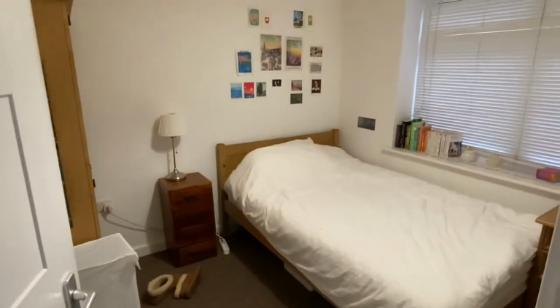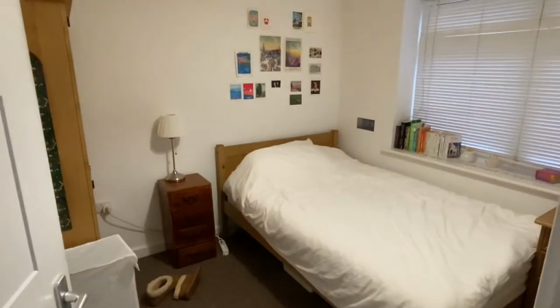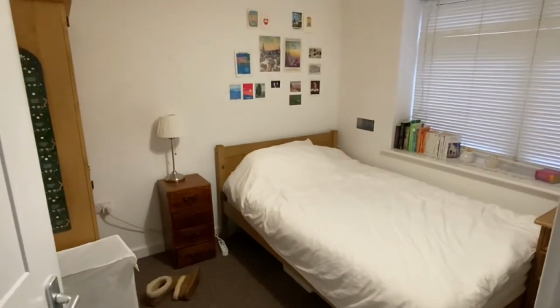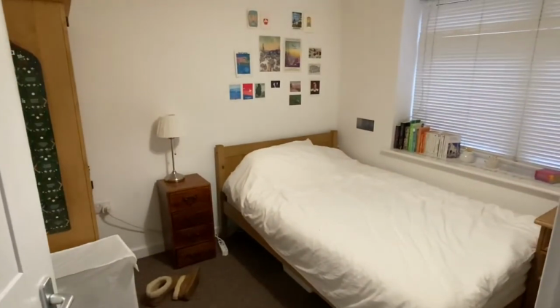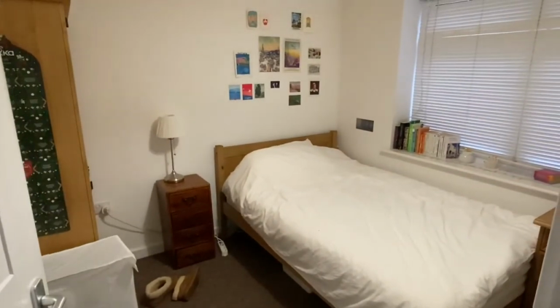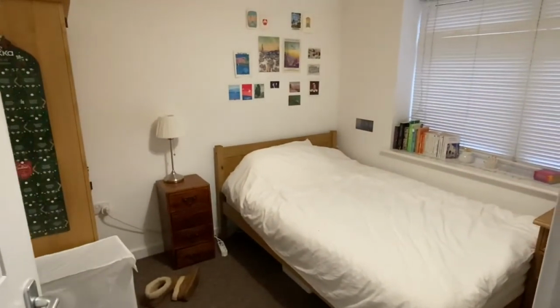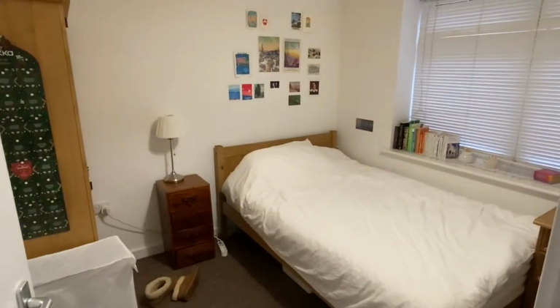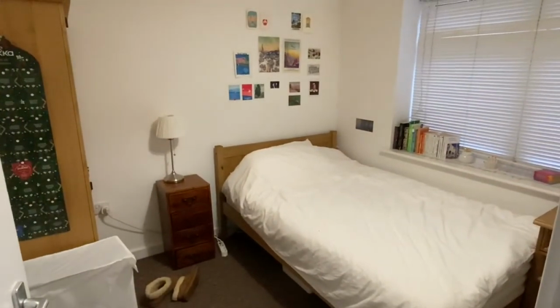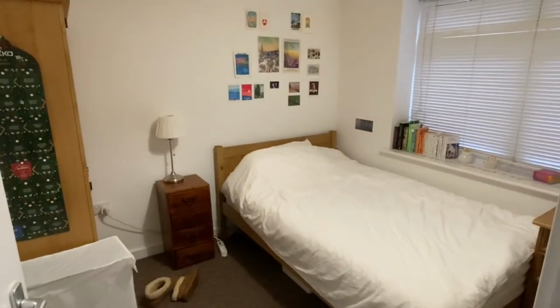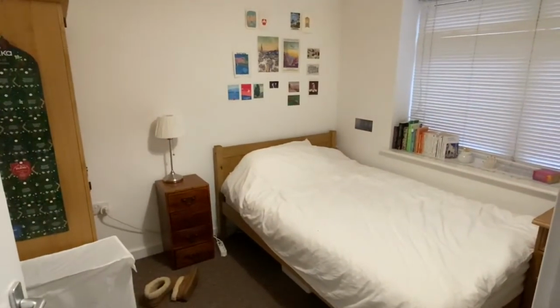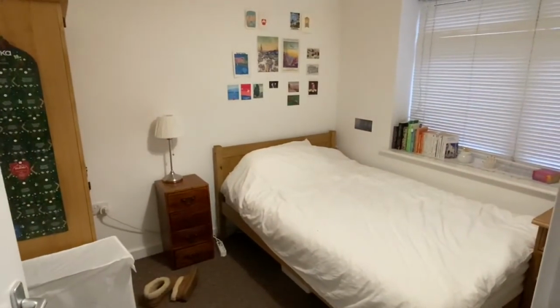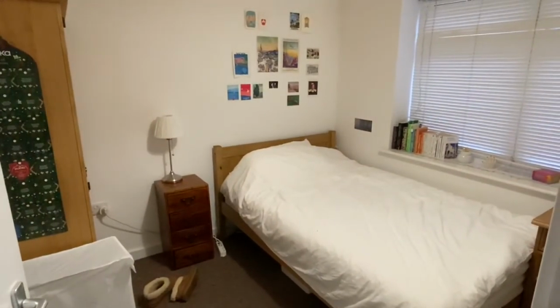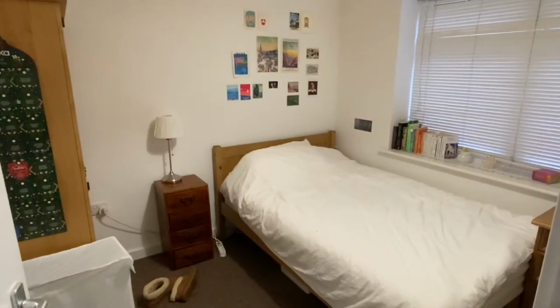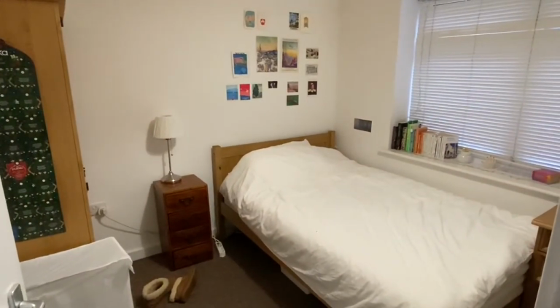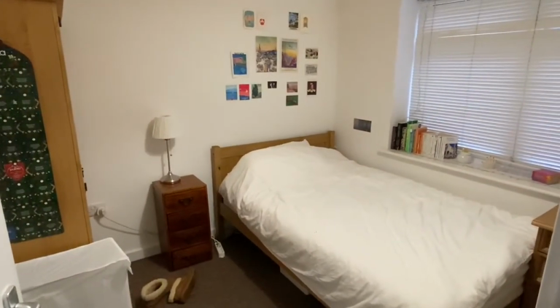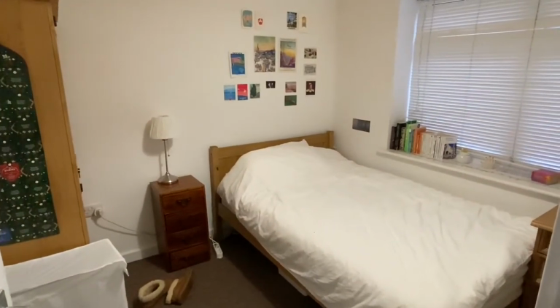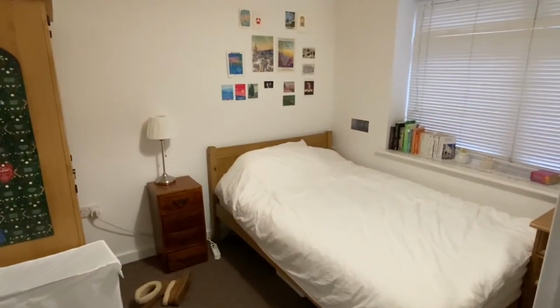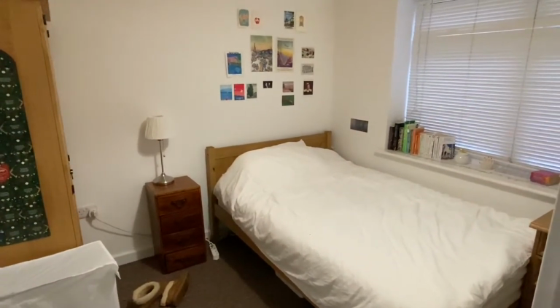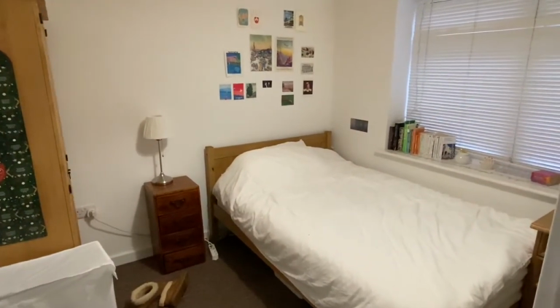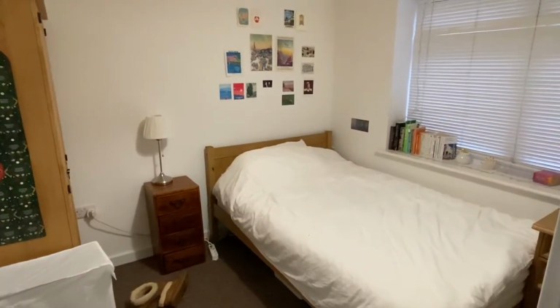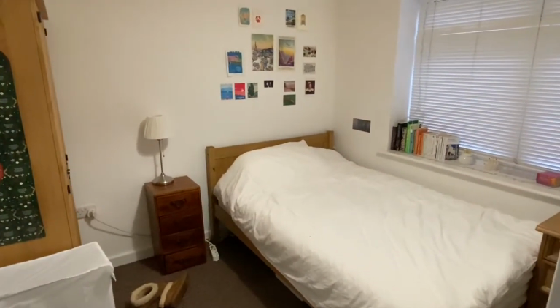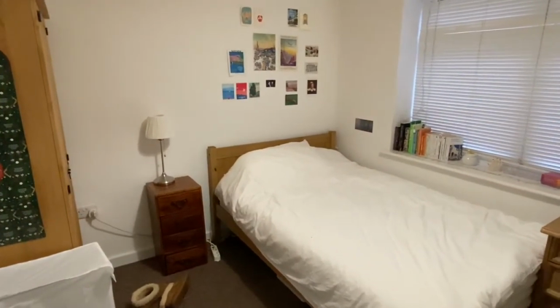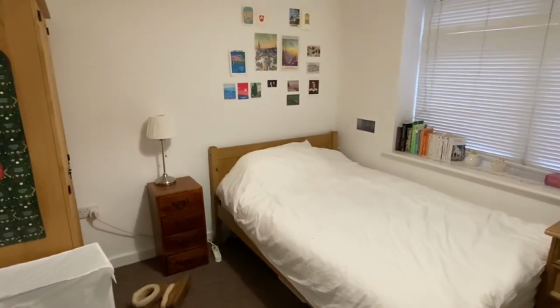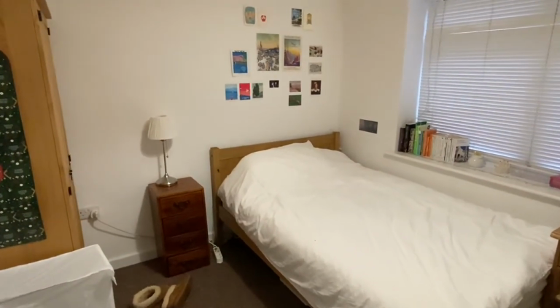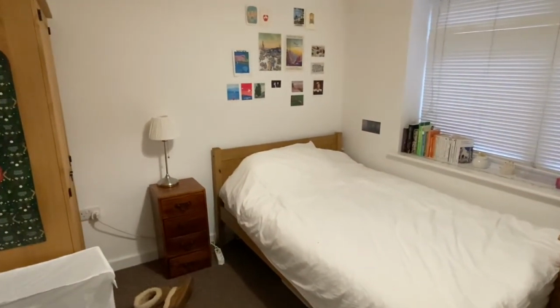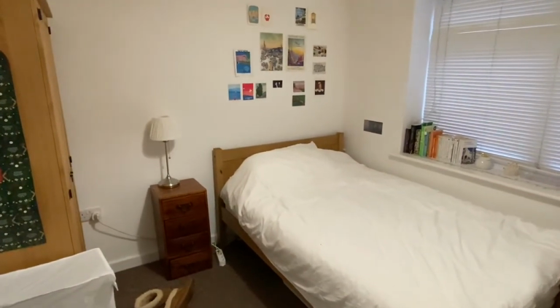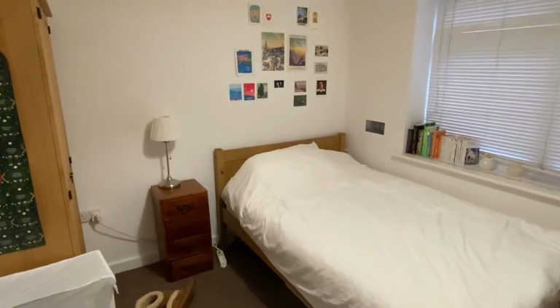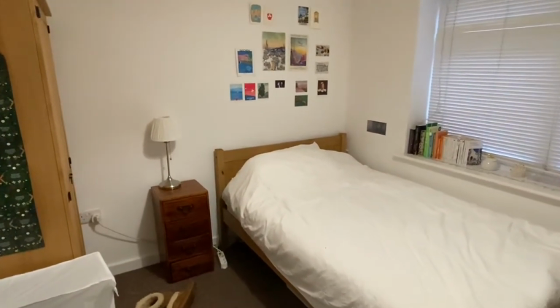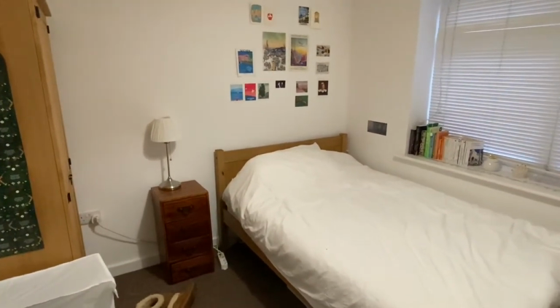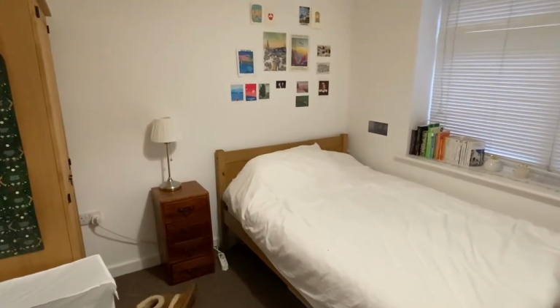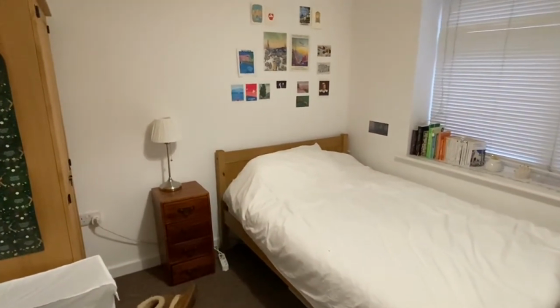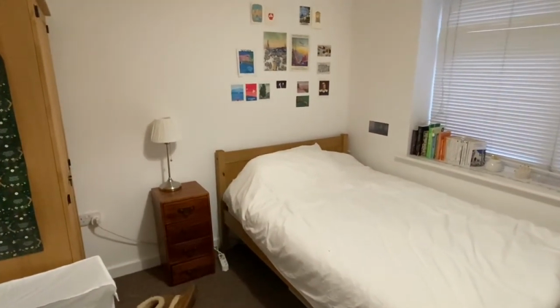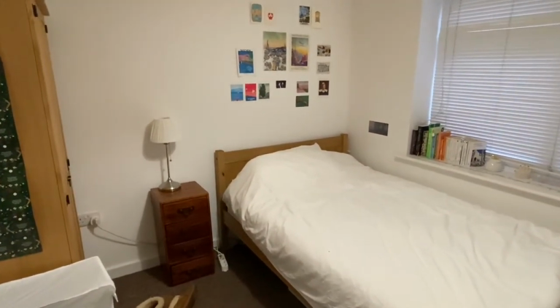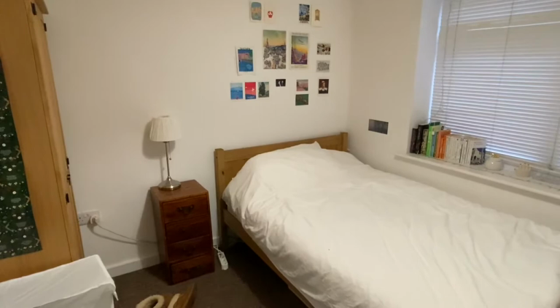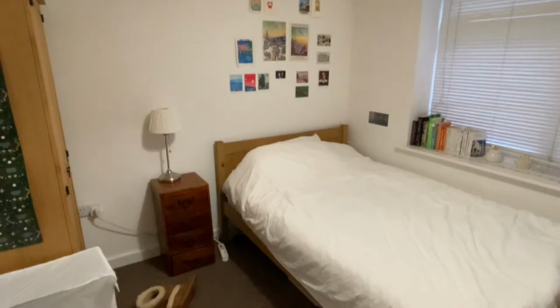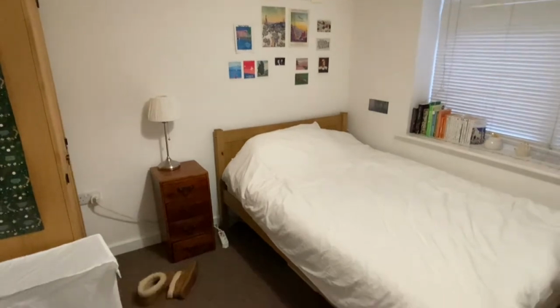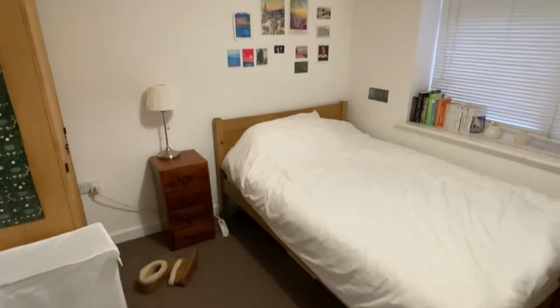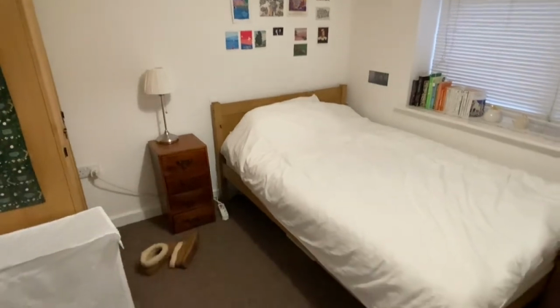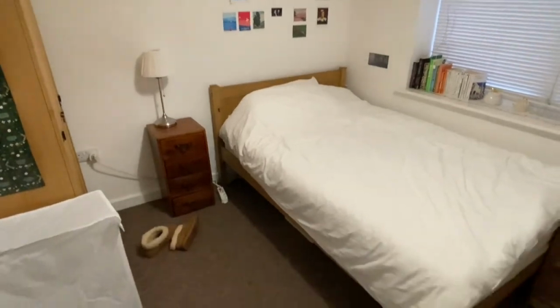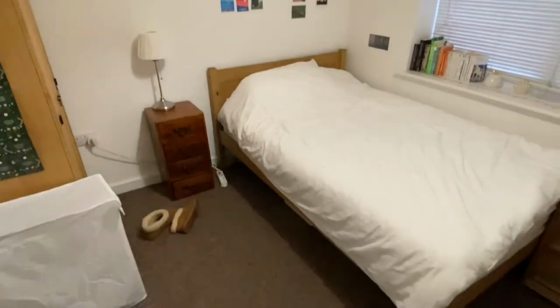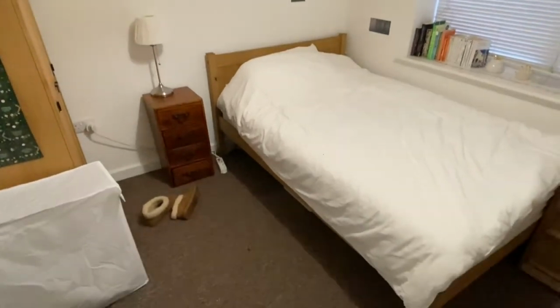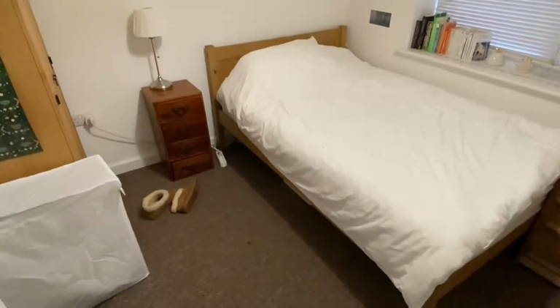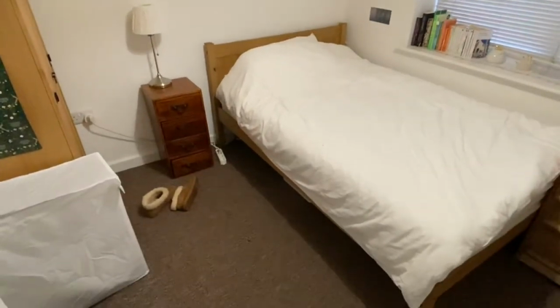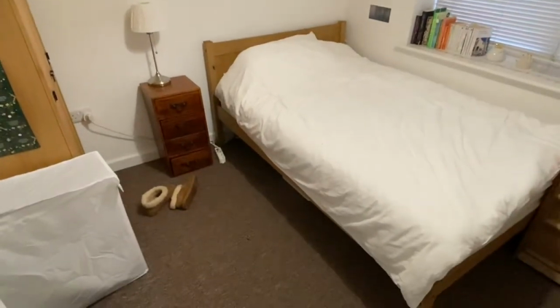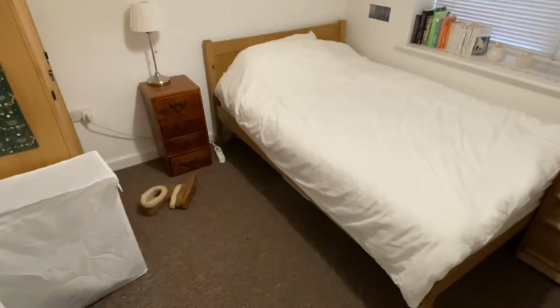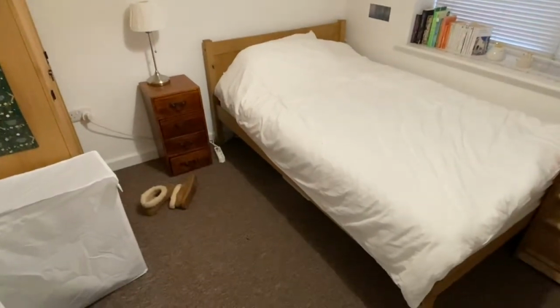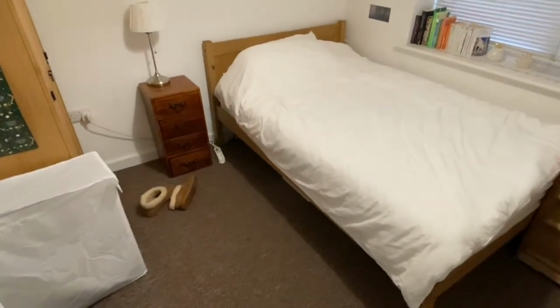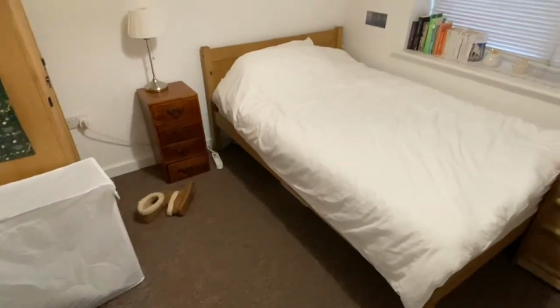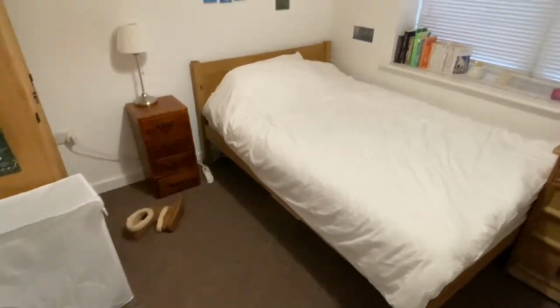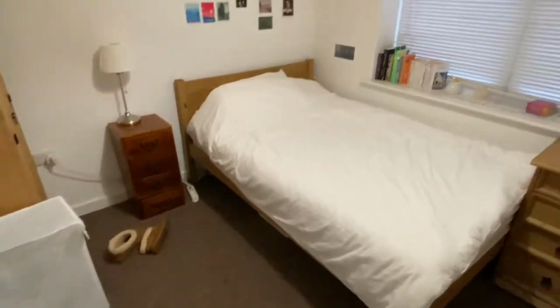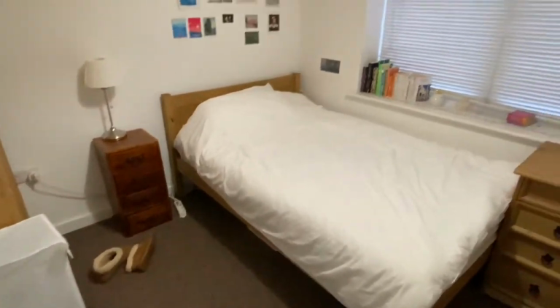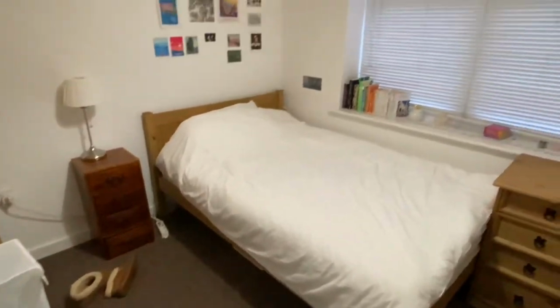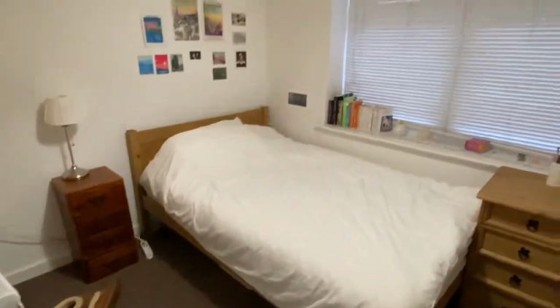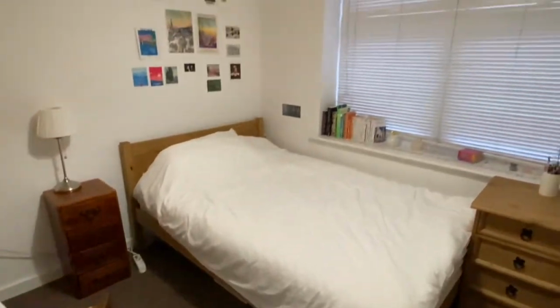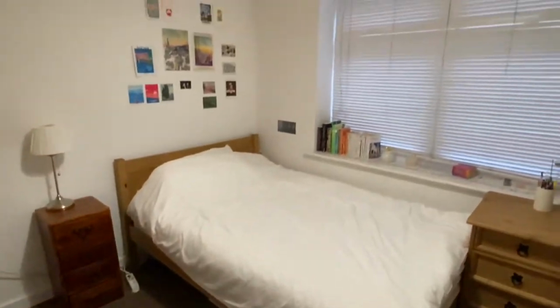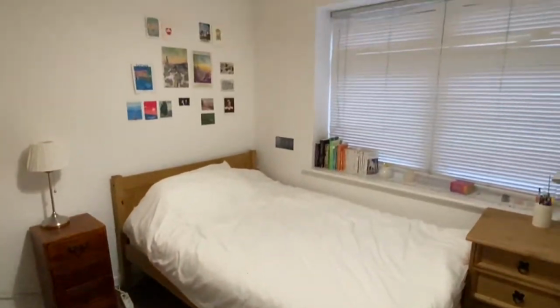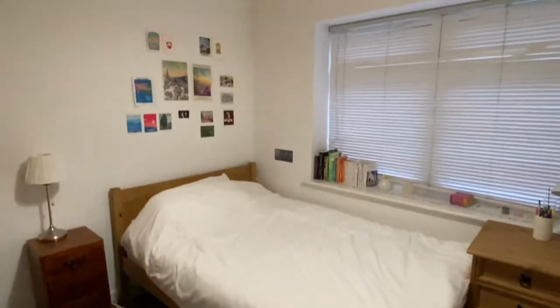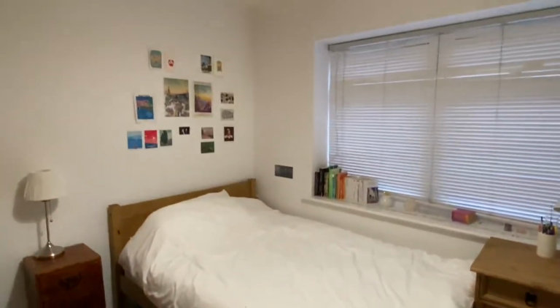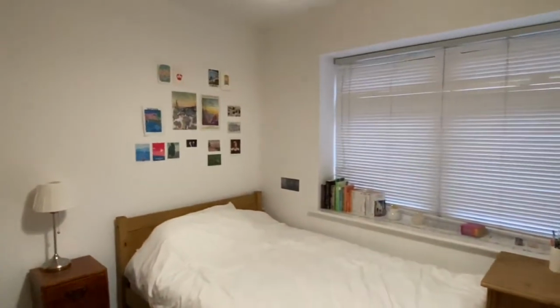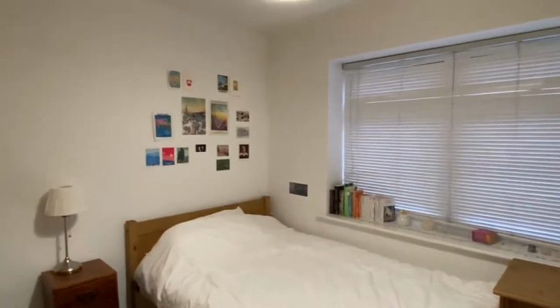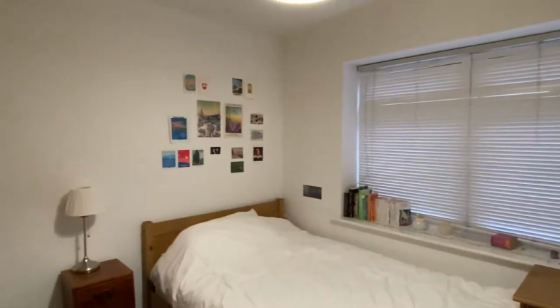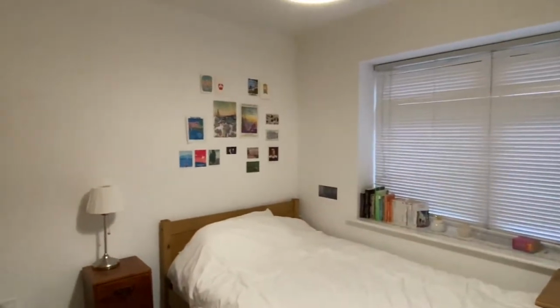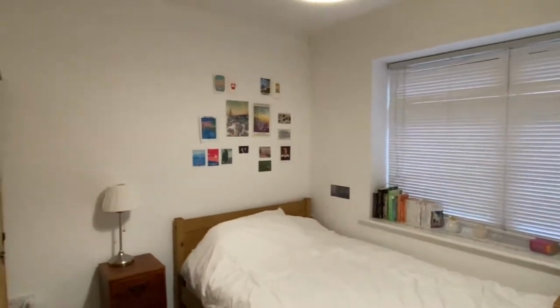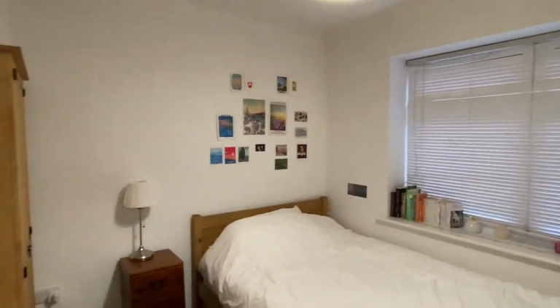They're all double bedrooms, it's double glazed all the way through and it's also furnished — really good condition as you can see here.